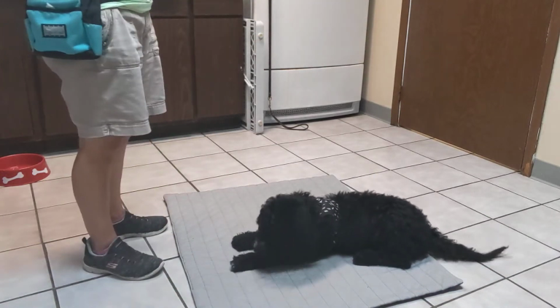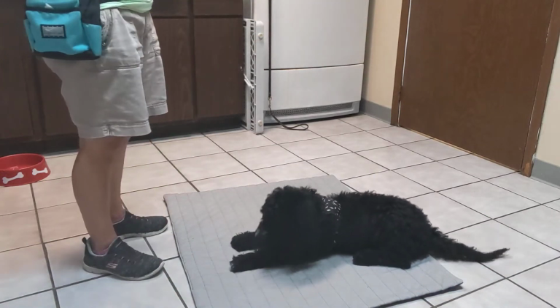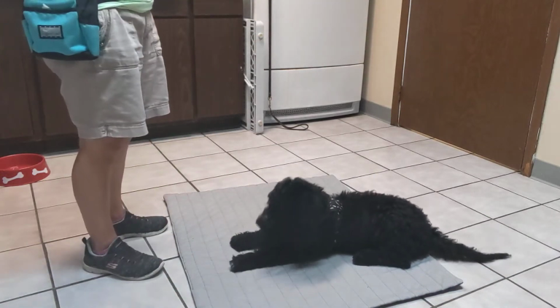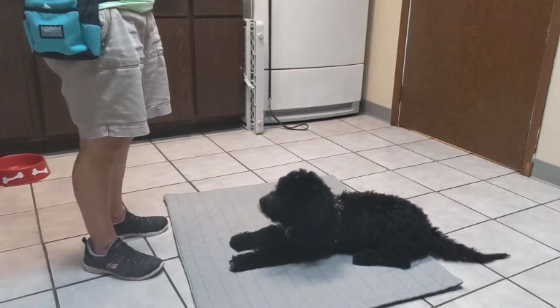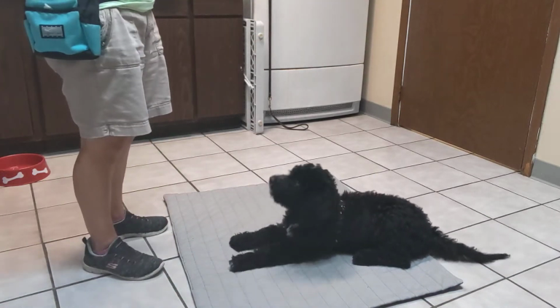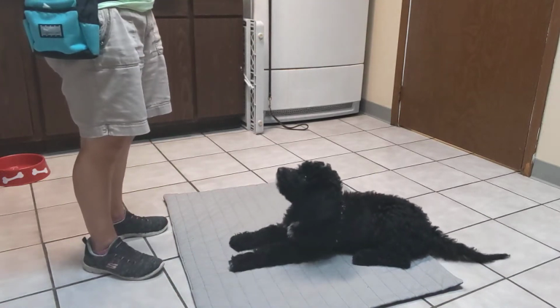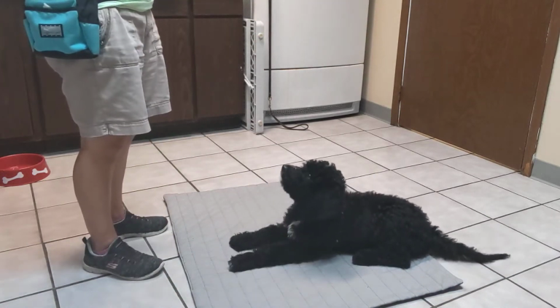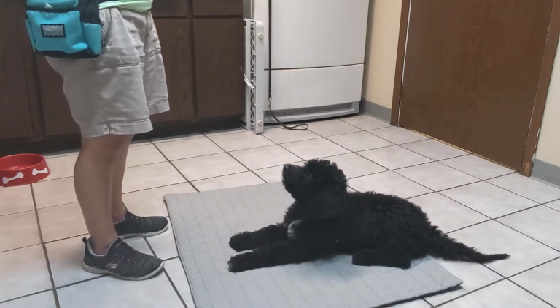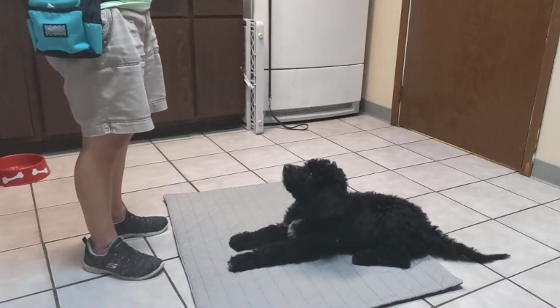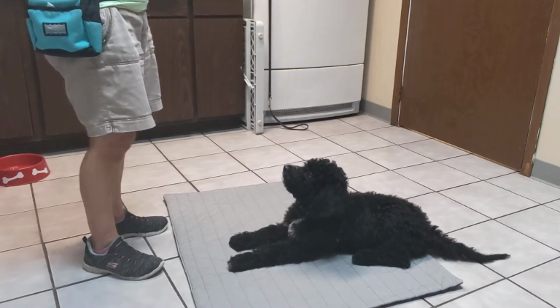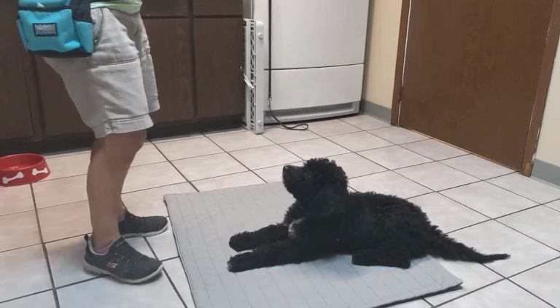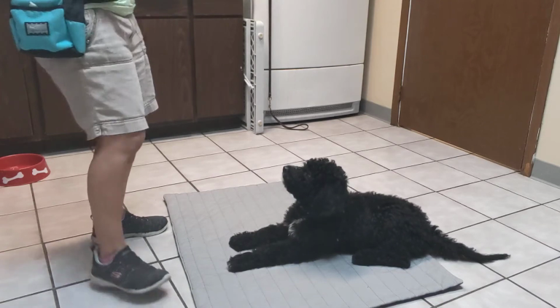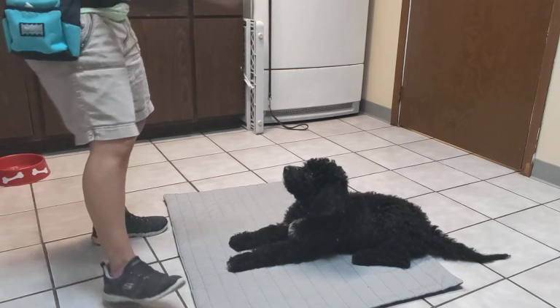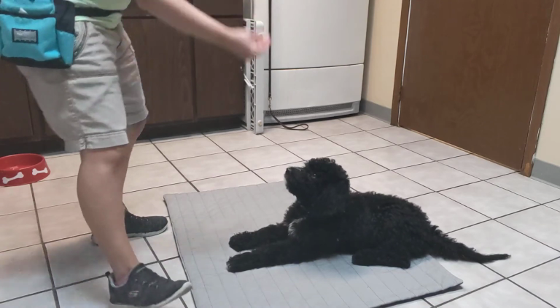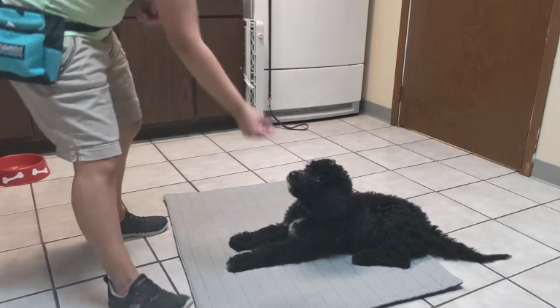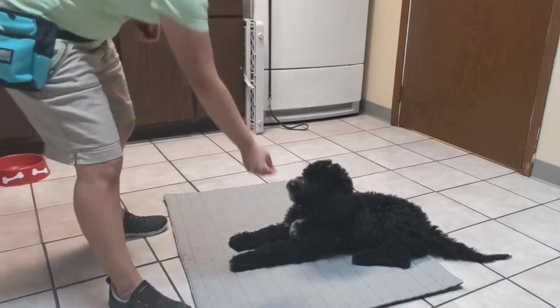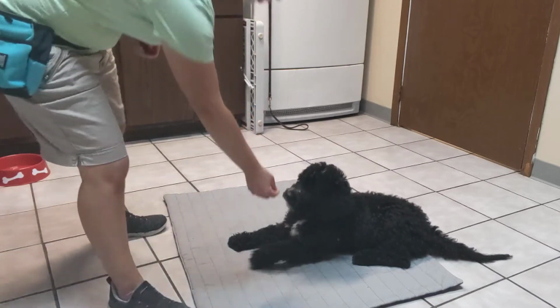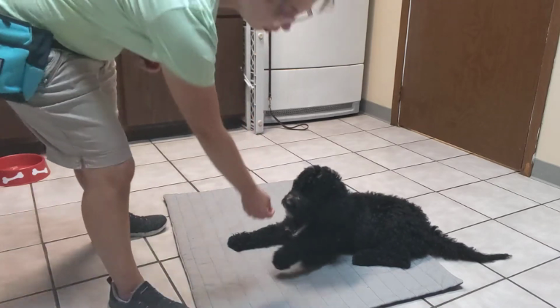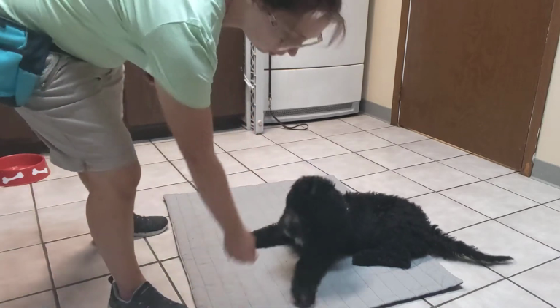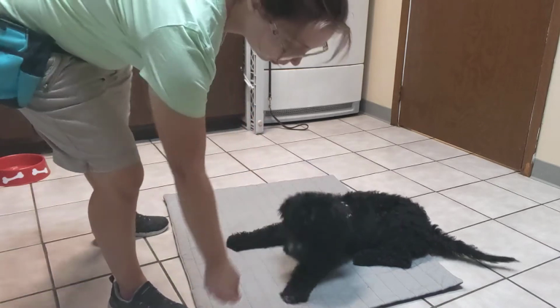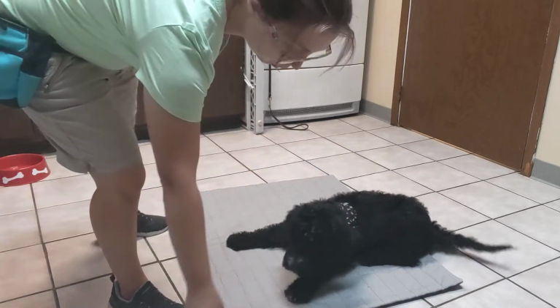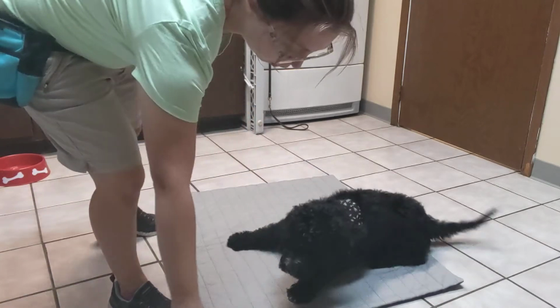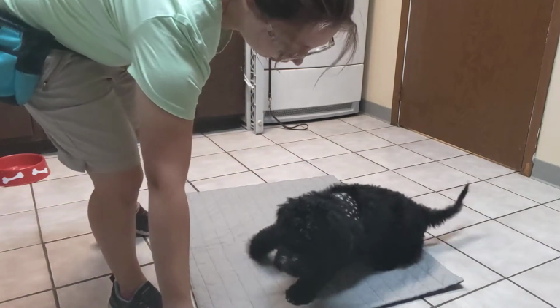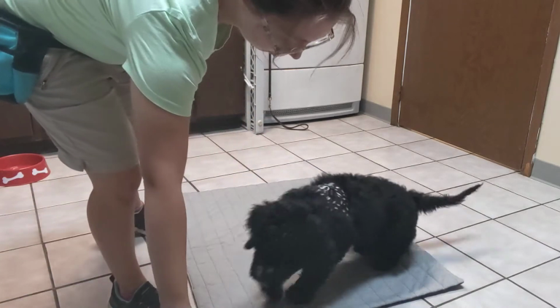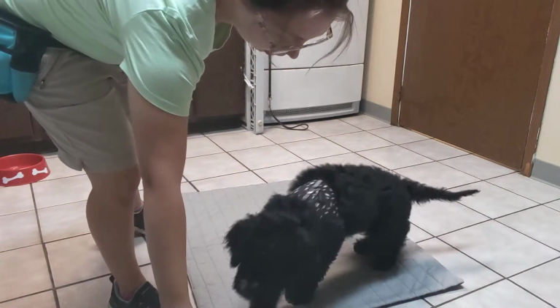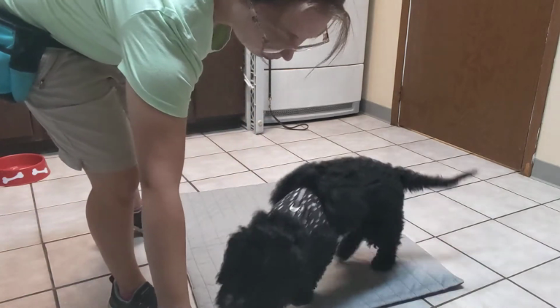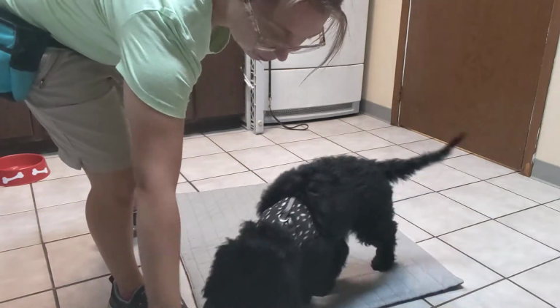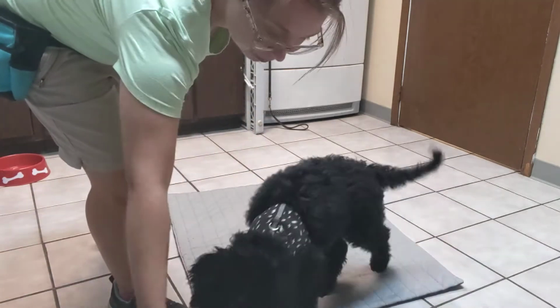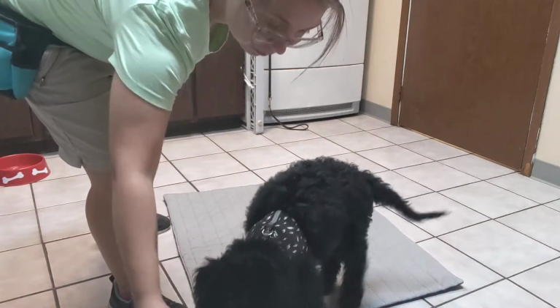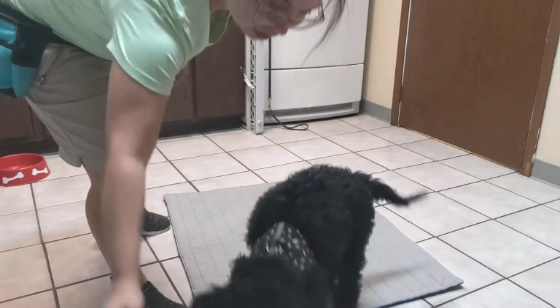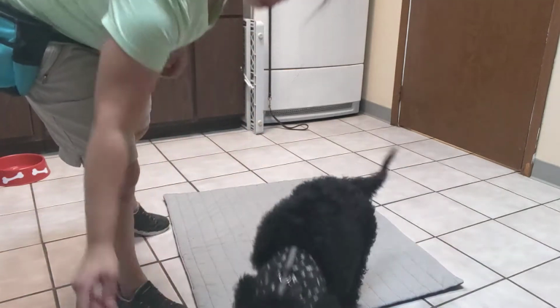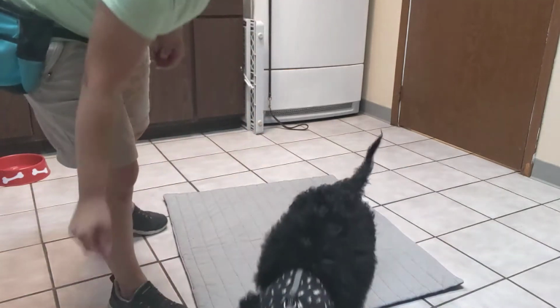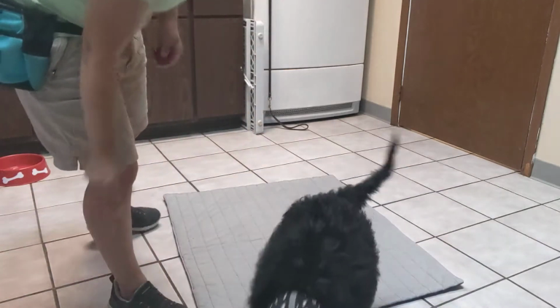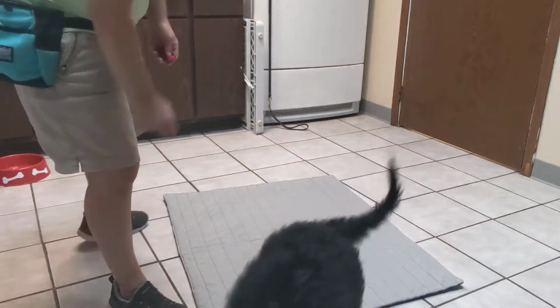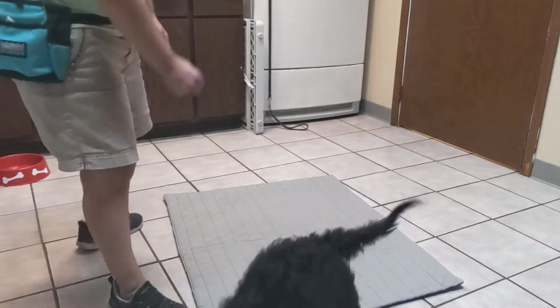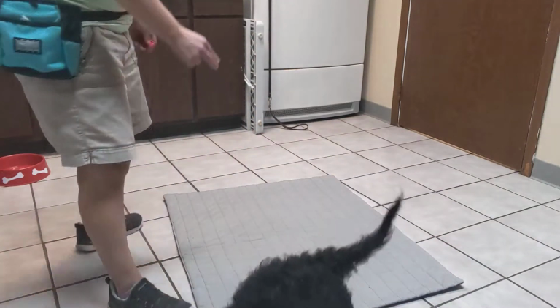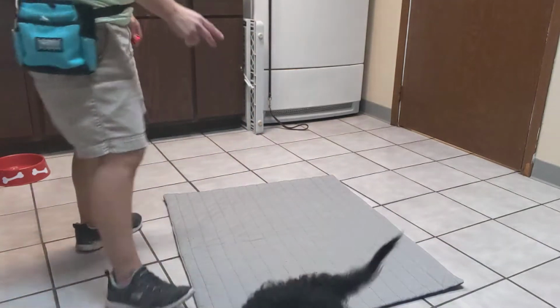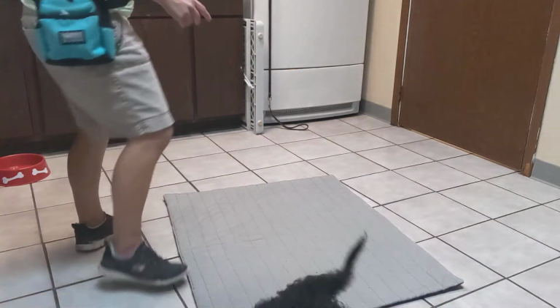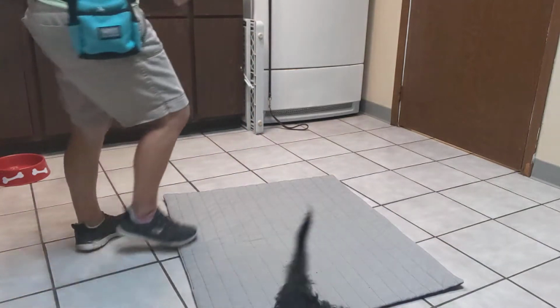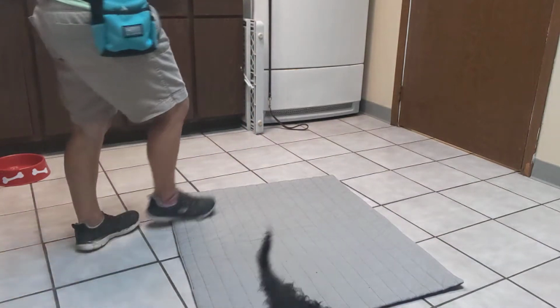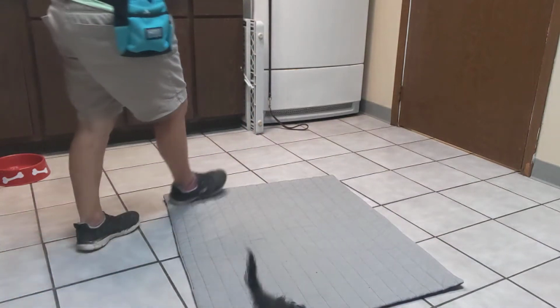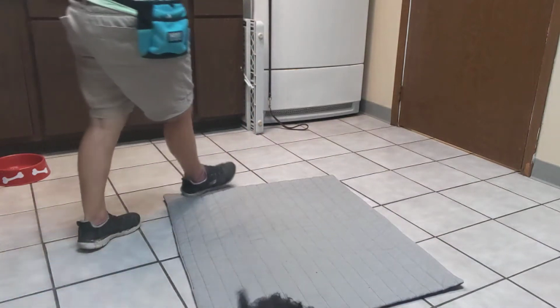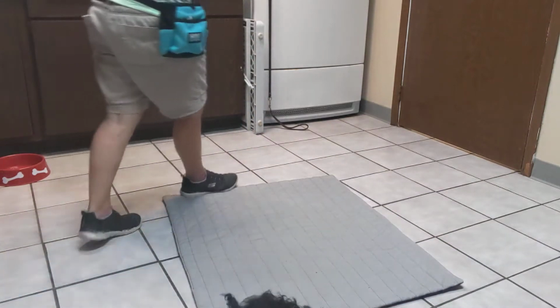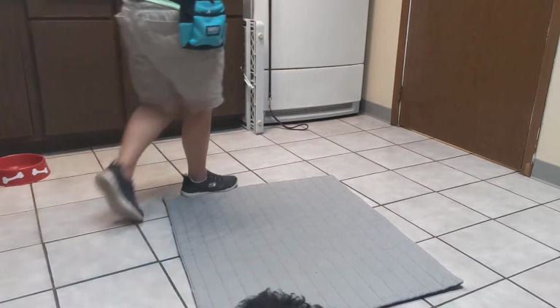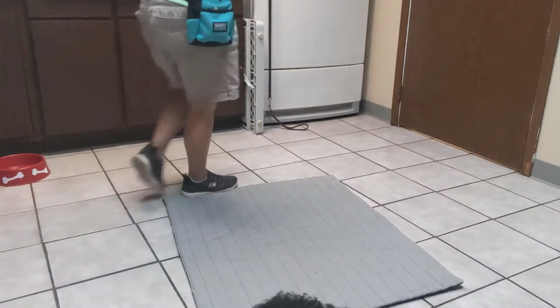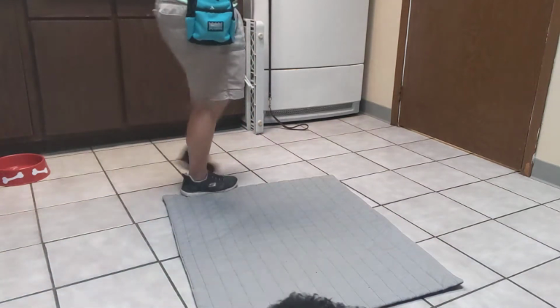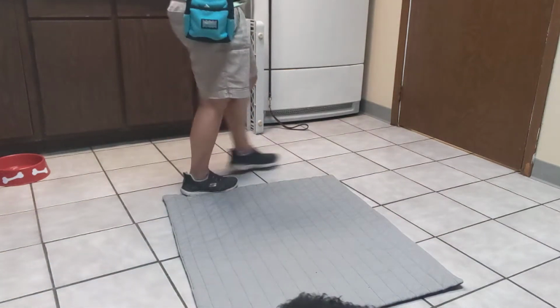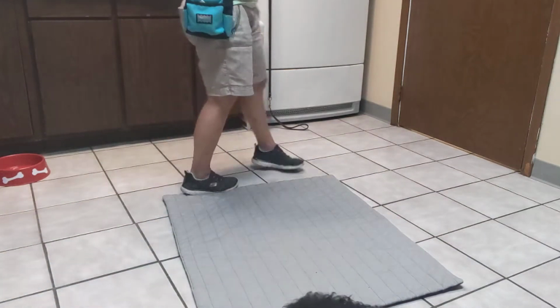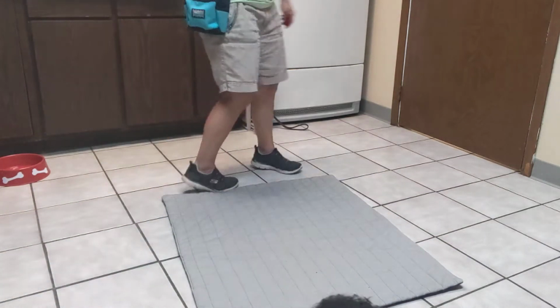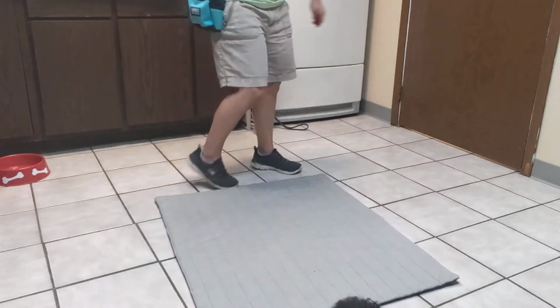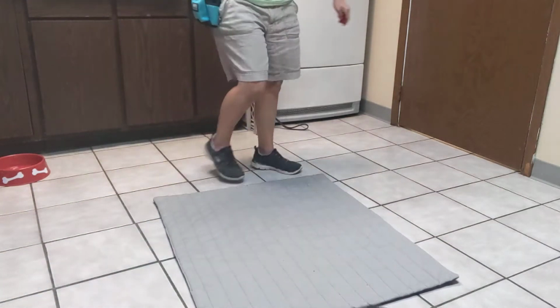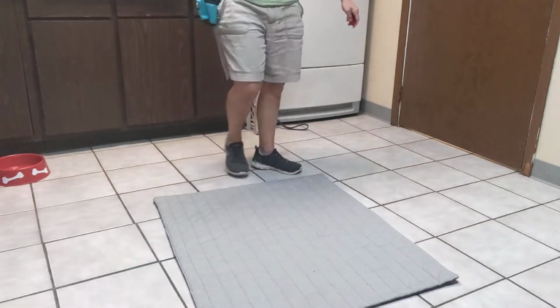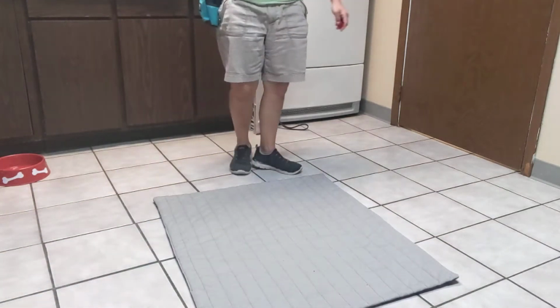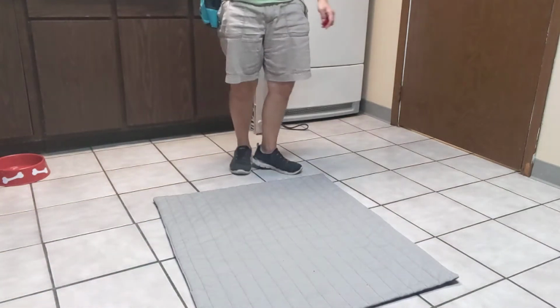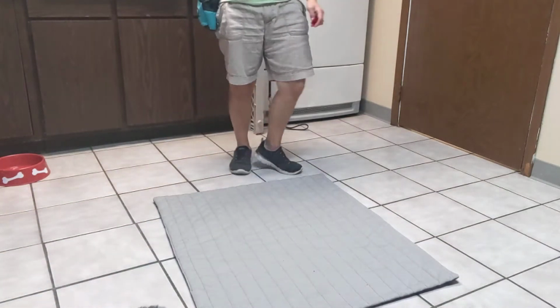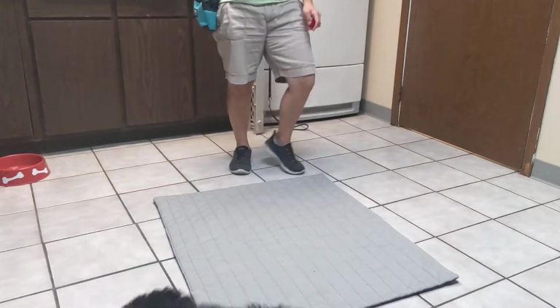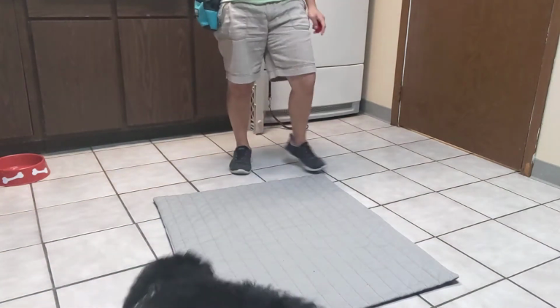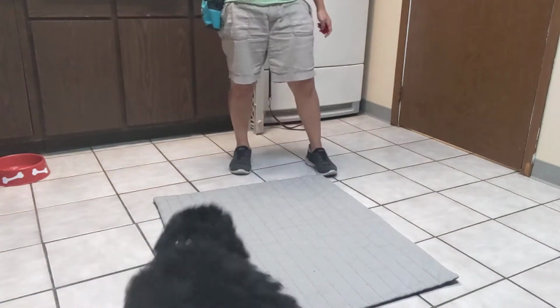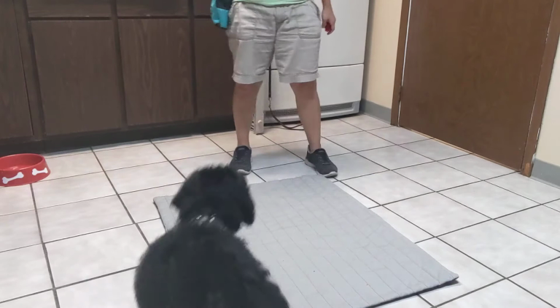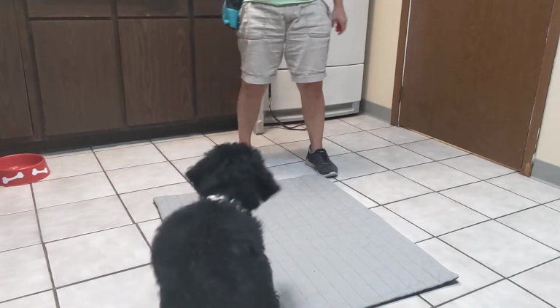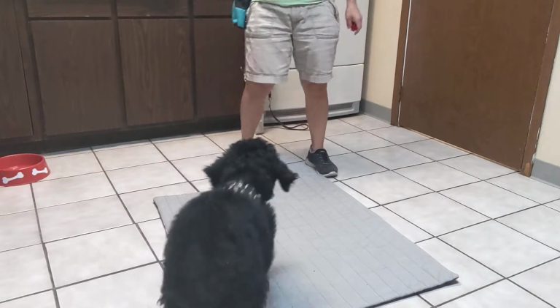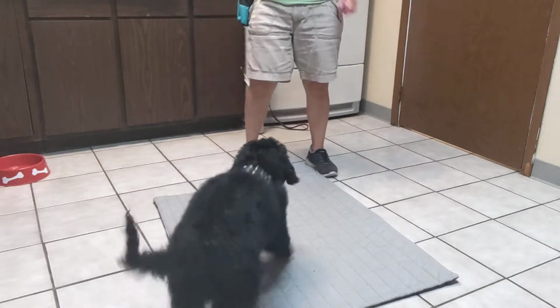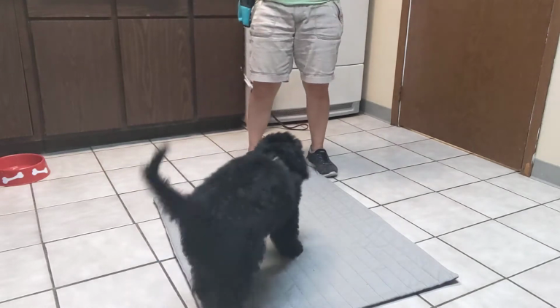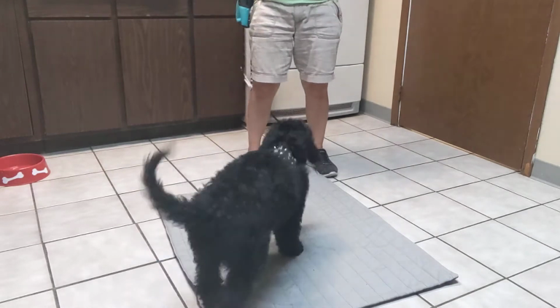So, get him up, lure him out, and toss the treat. So he's returning to the mat nicely.